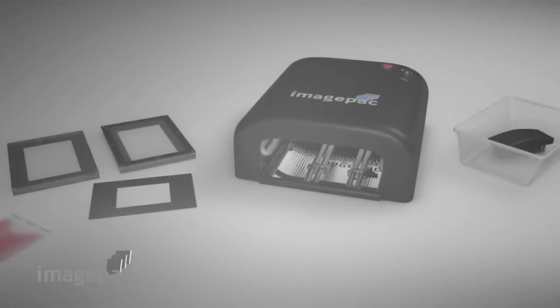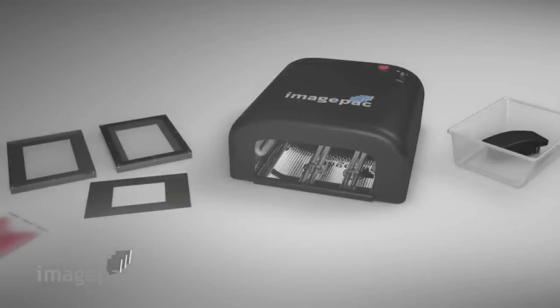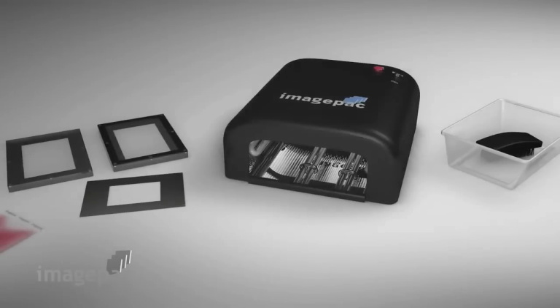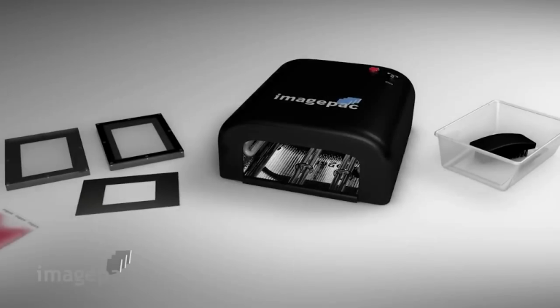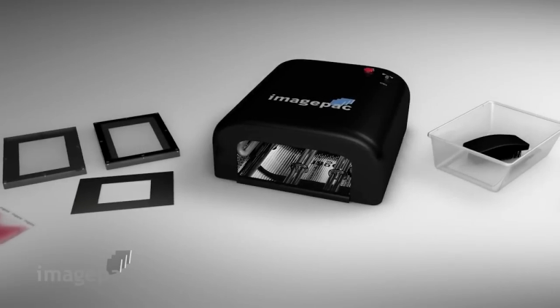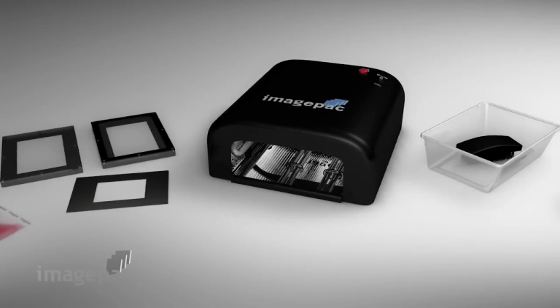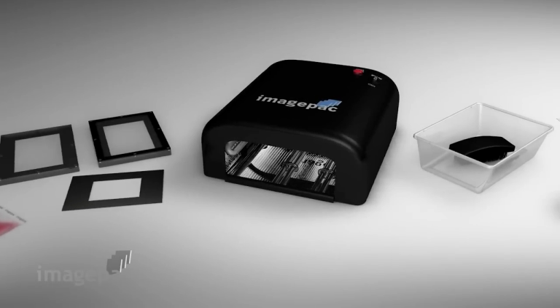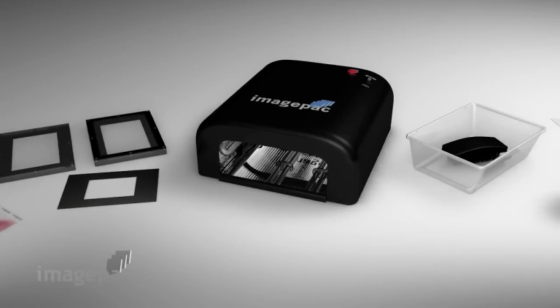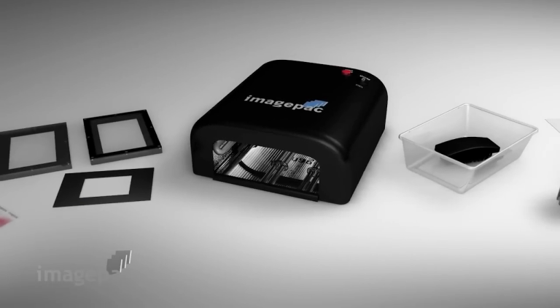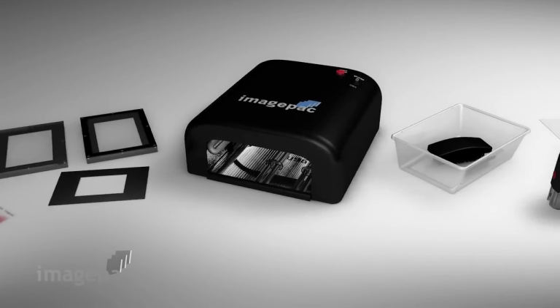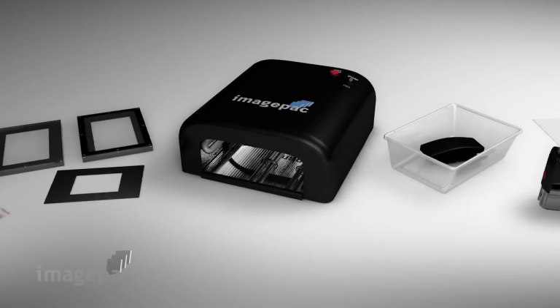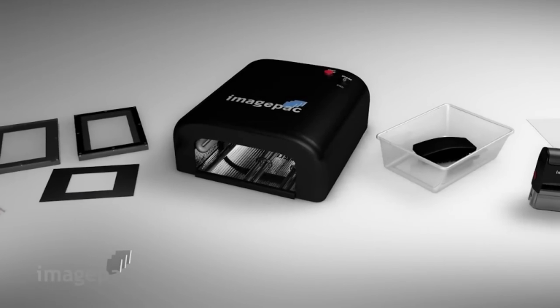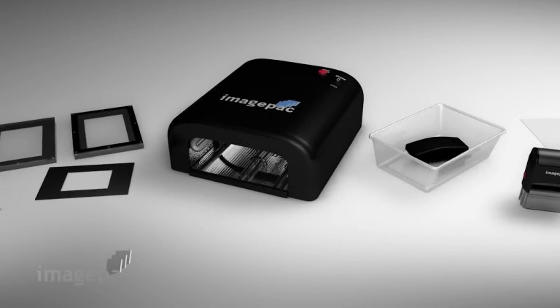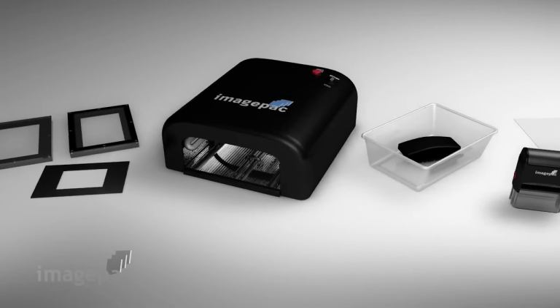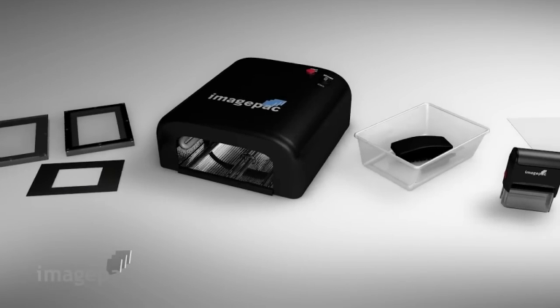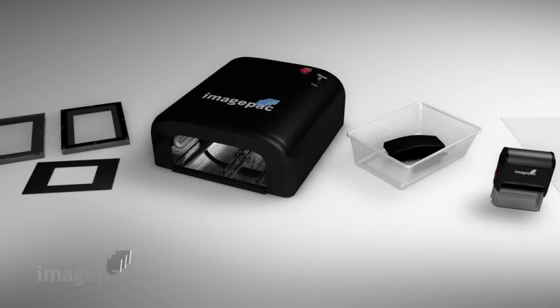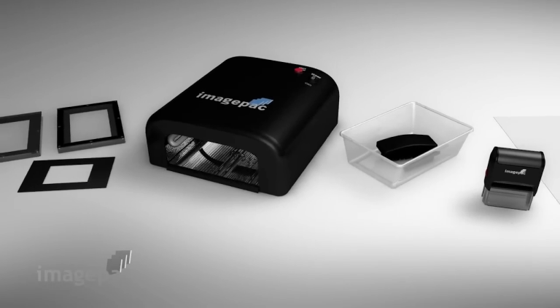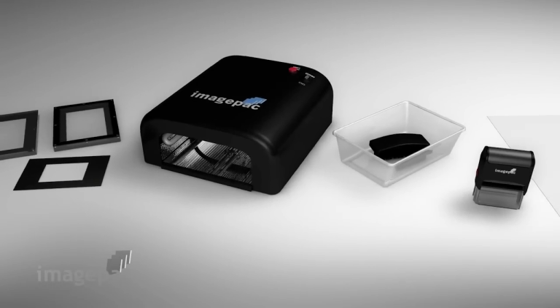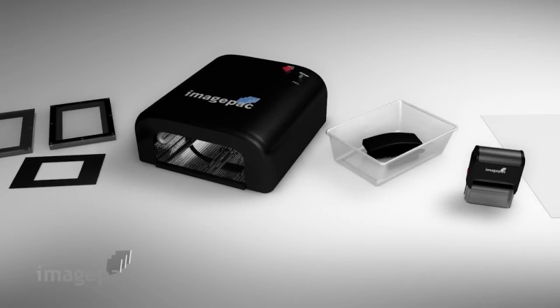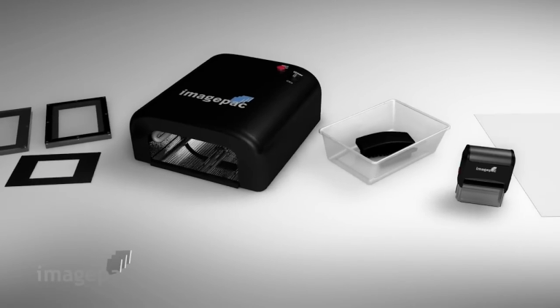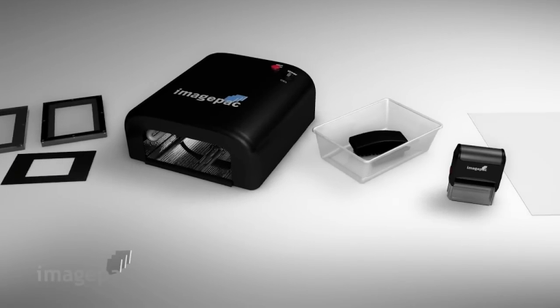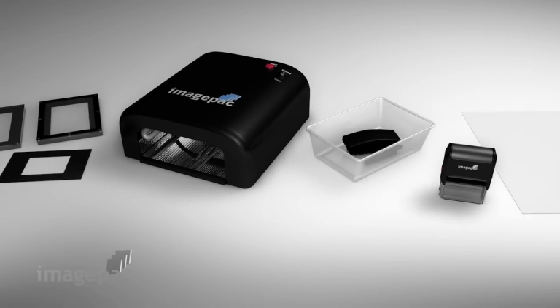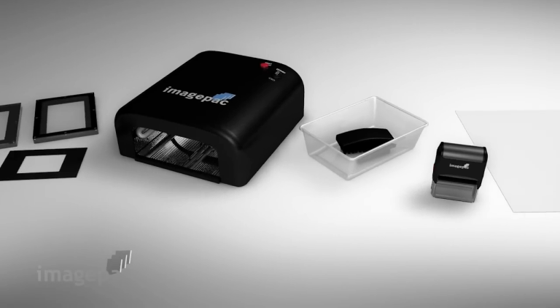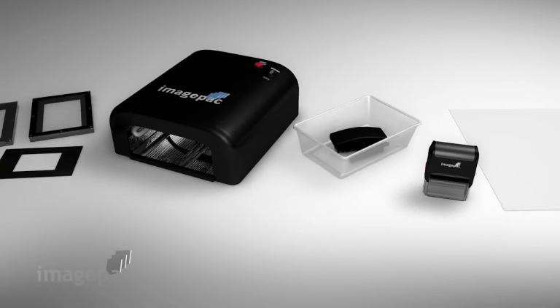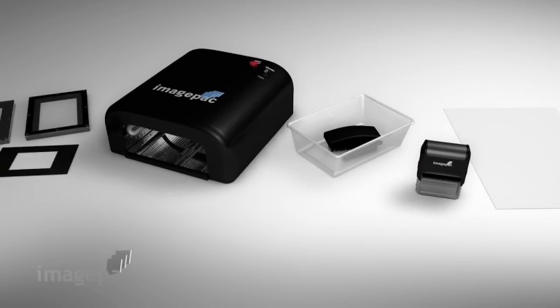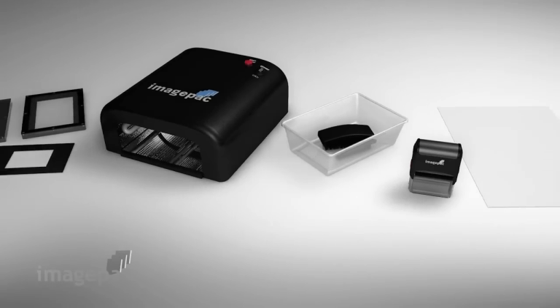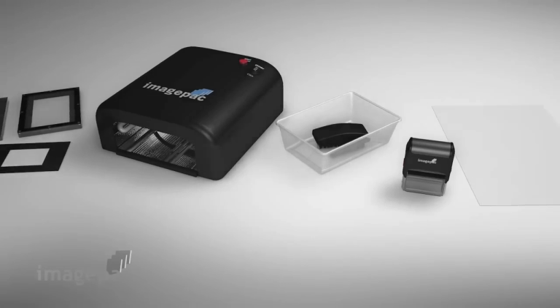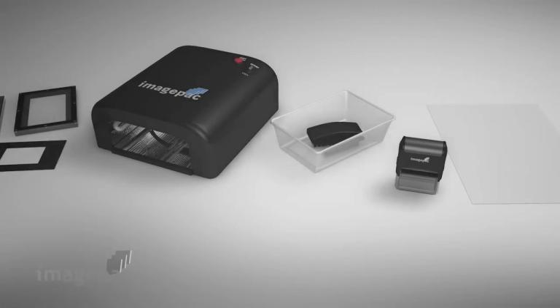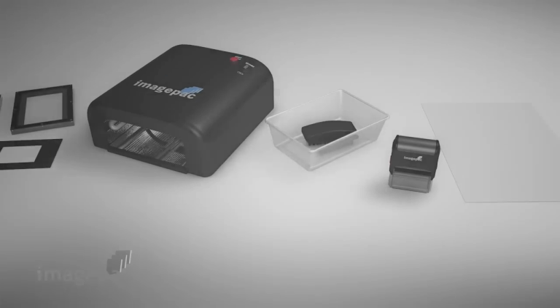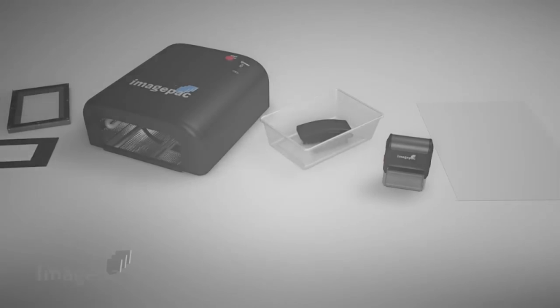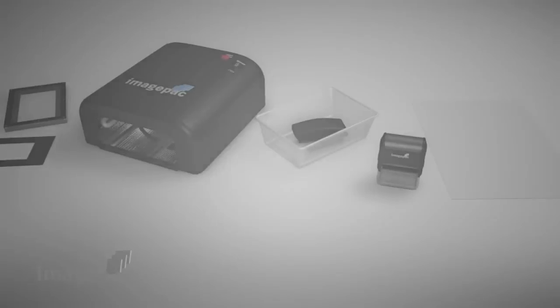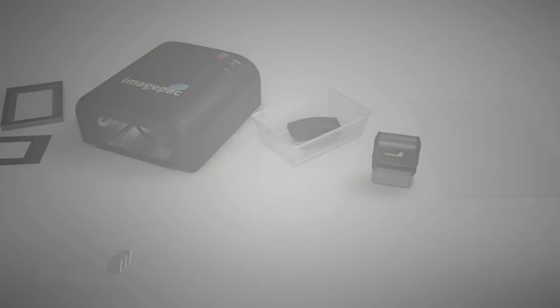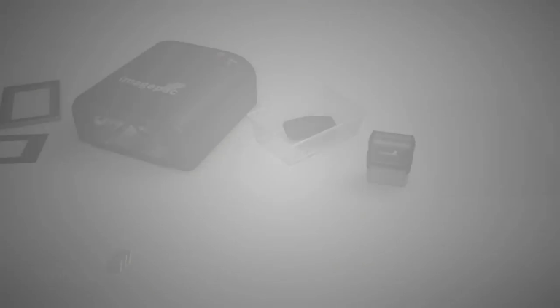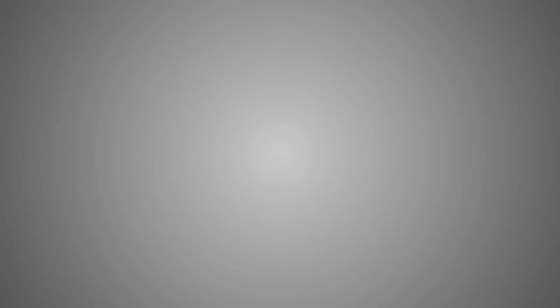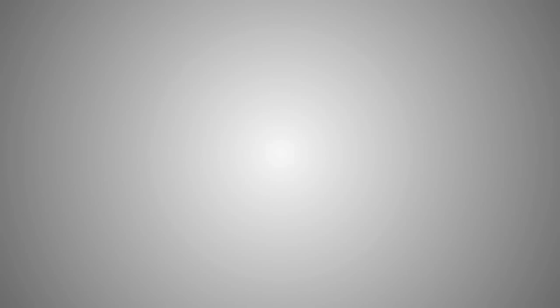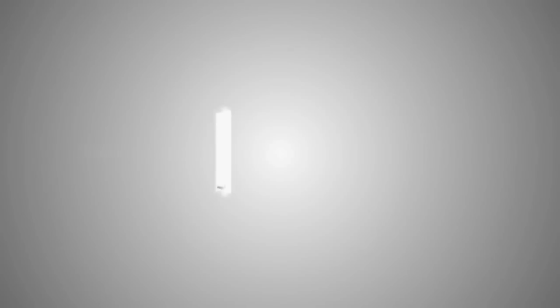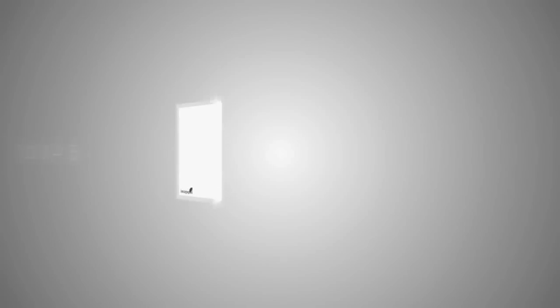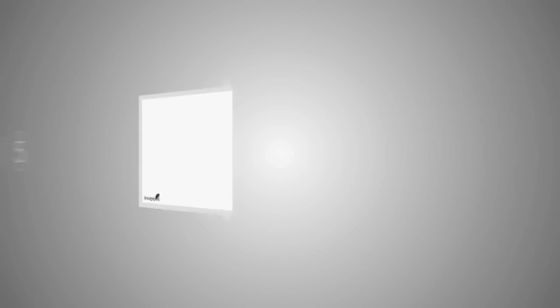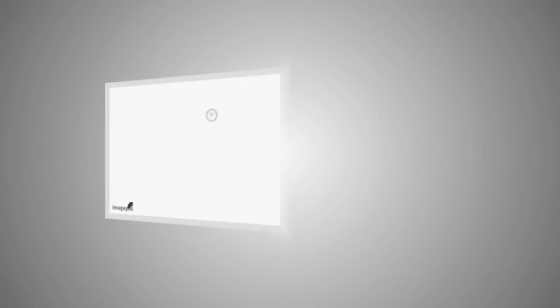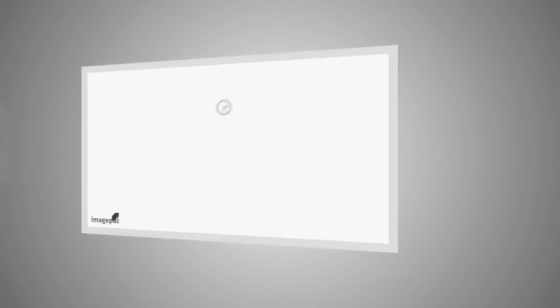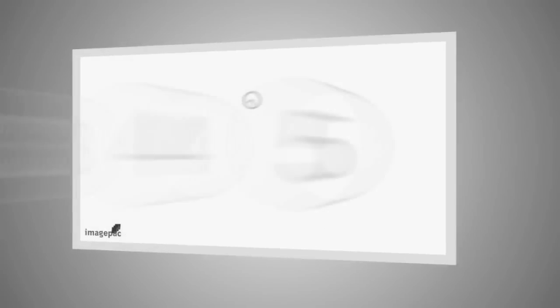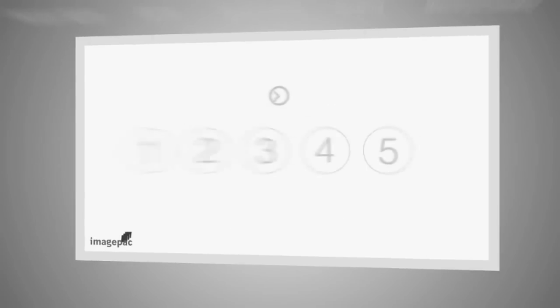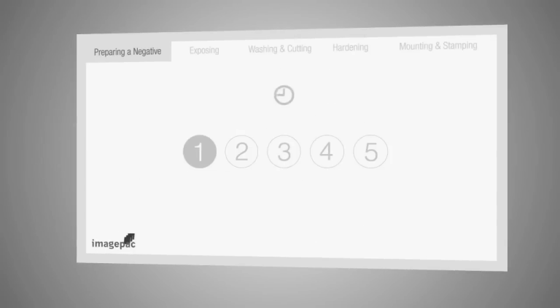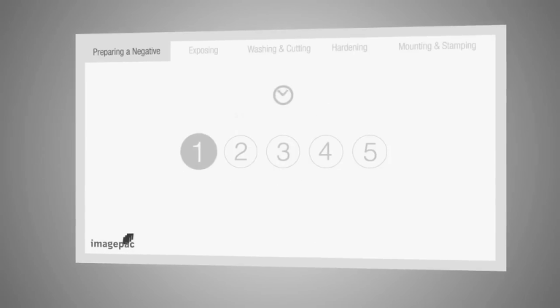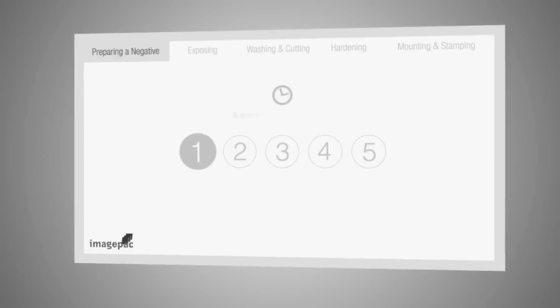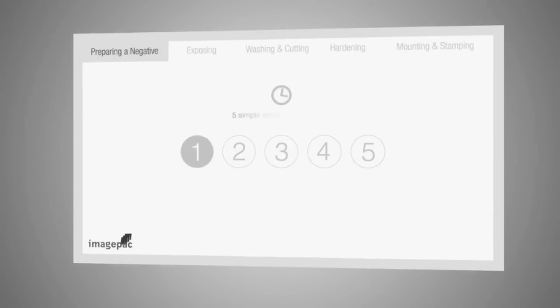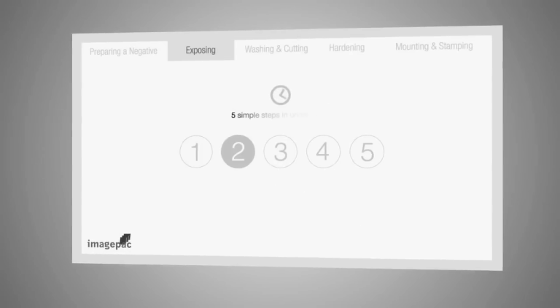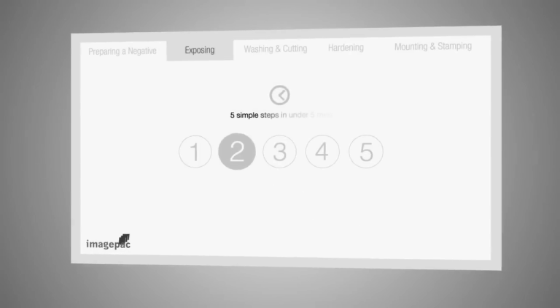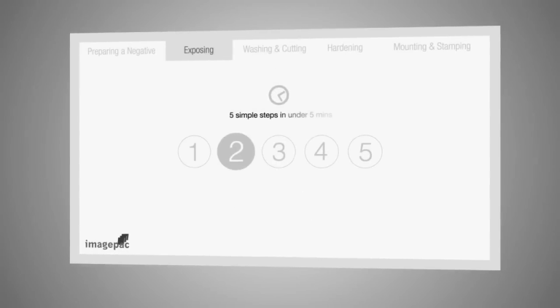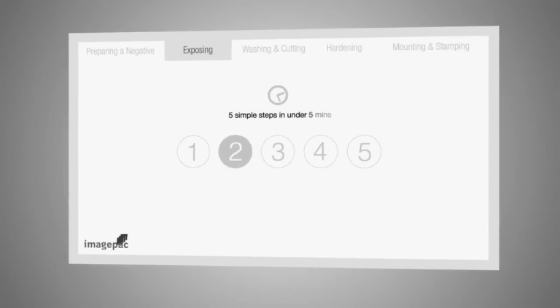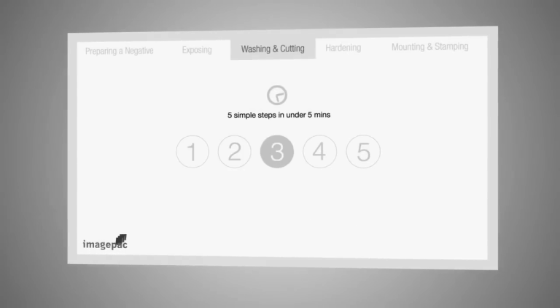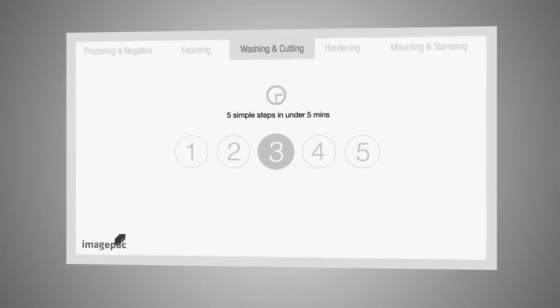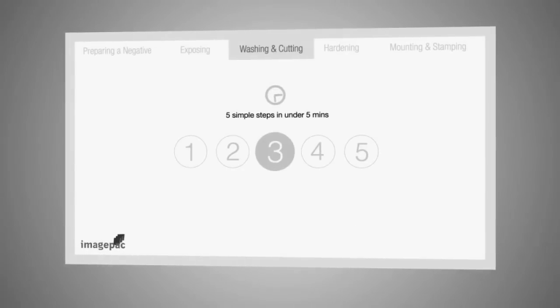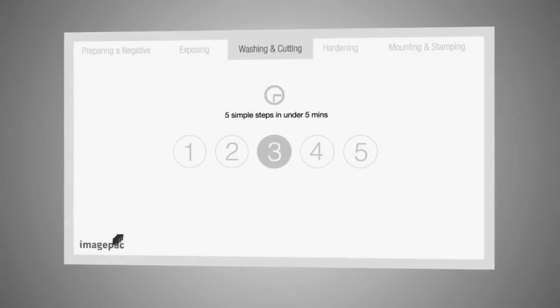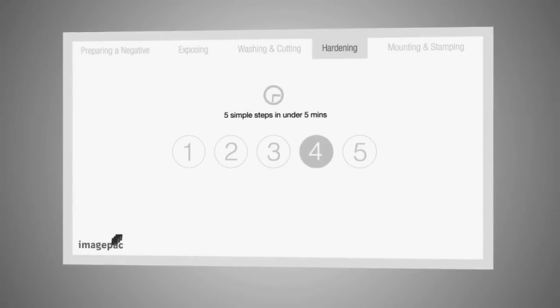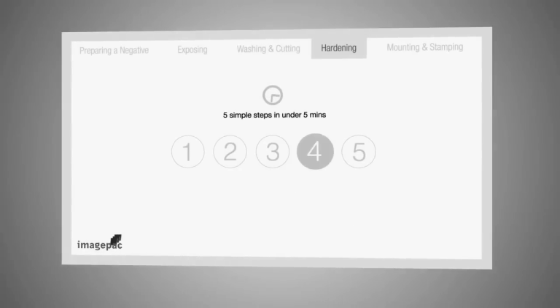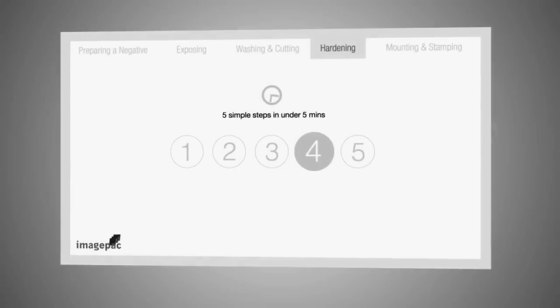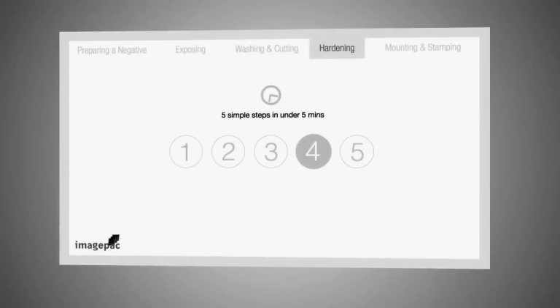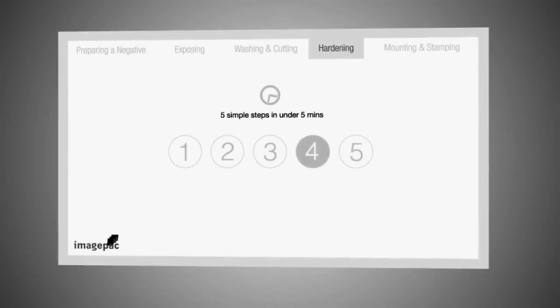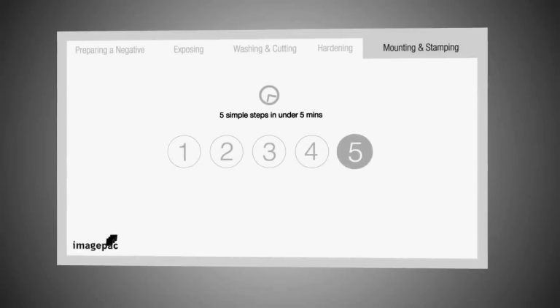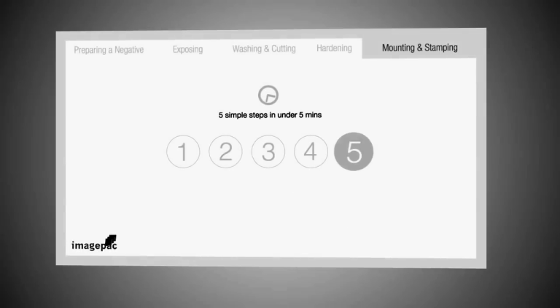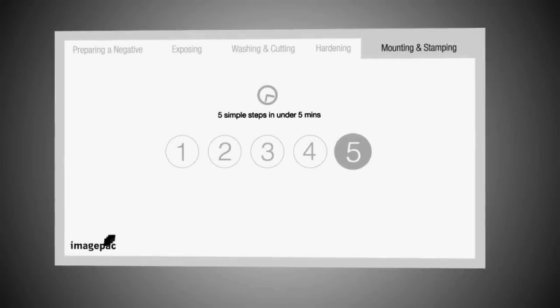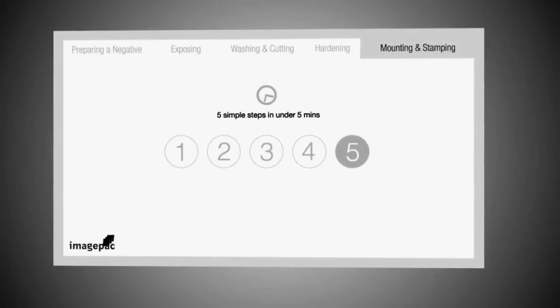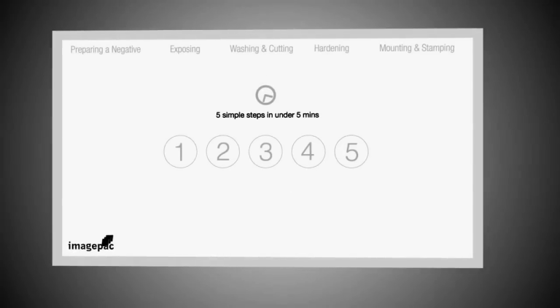This short introduction to ImagePak Stampmaker will show you how to make stamps in five simple steps in under five minutes.